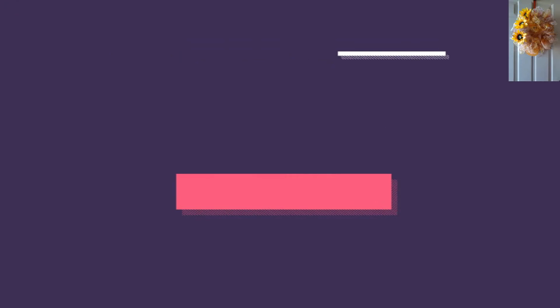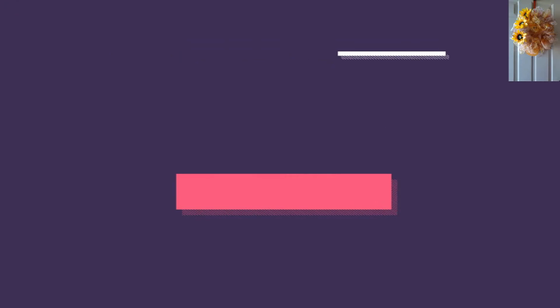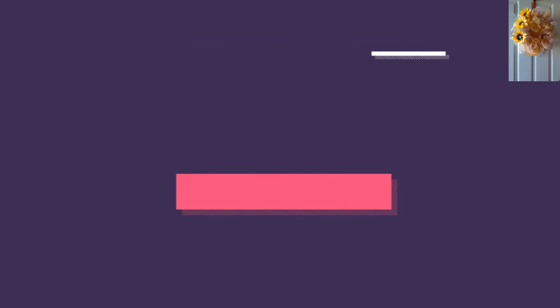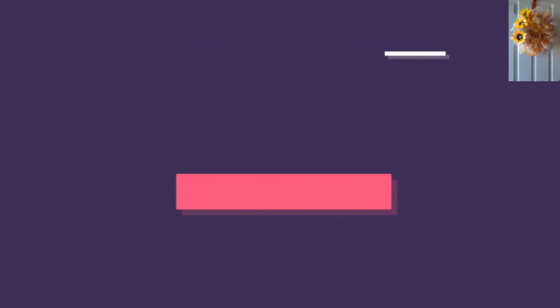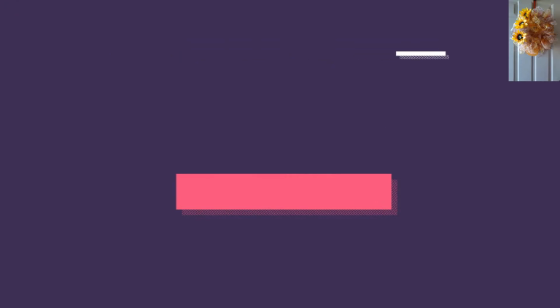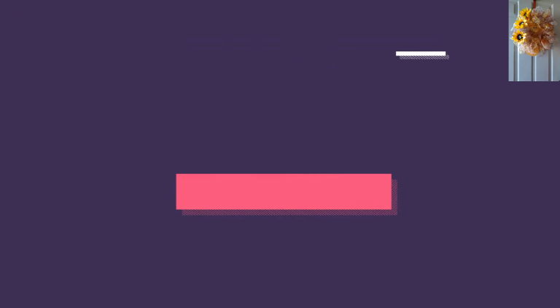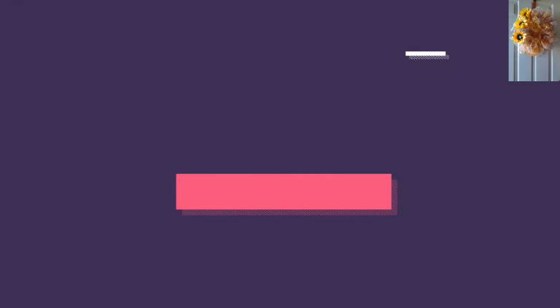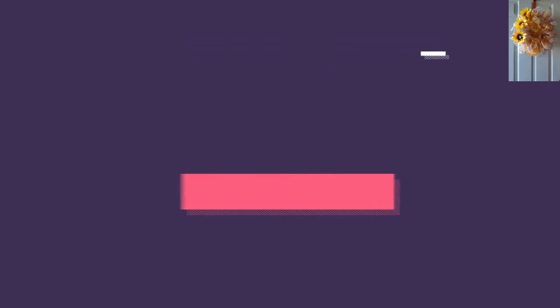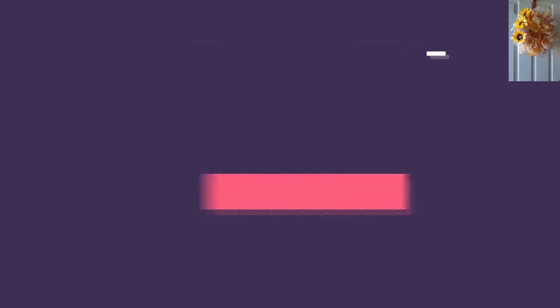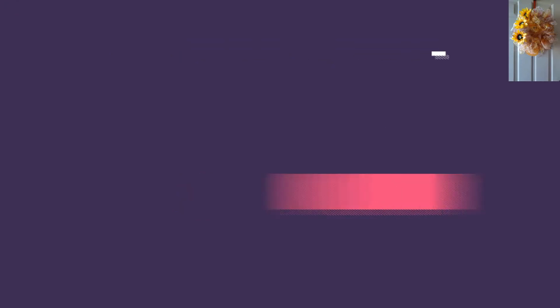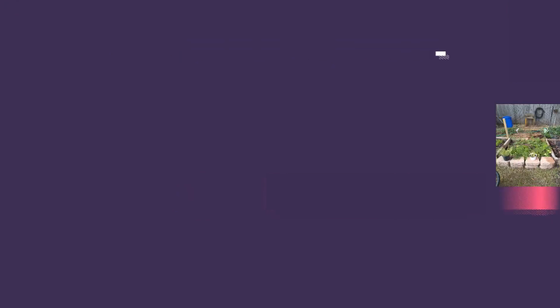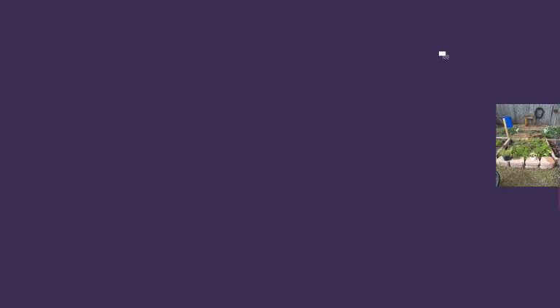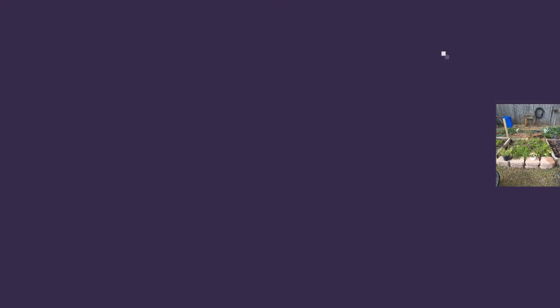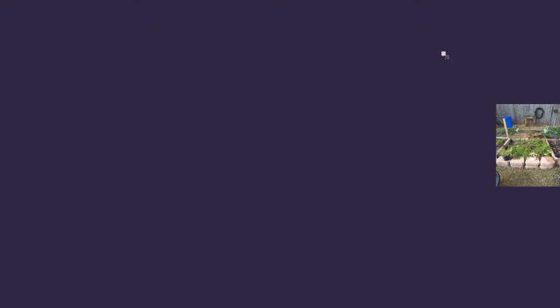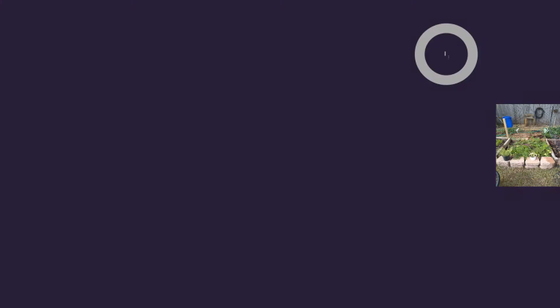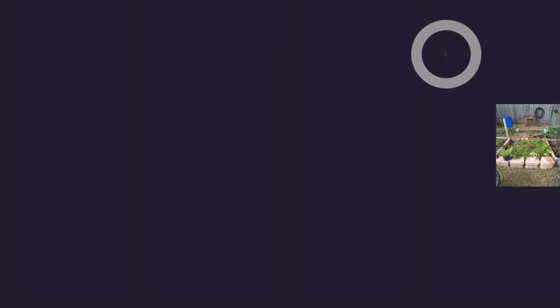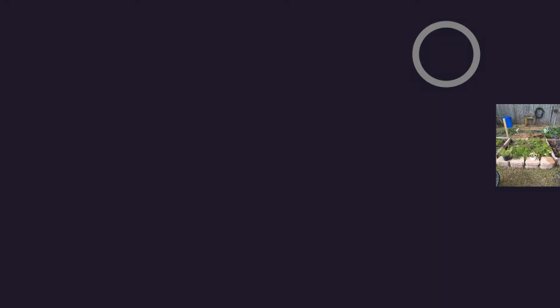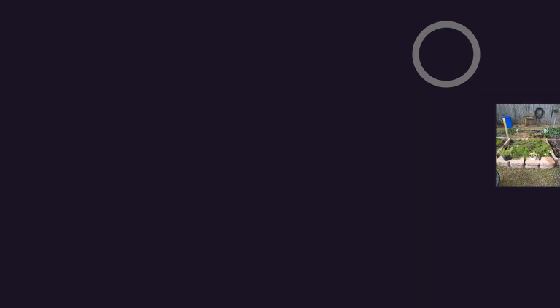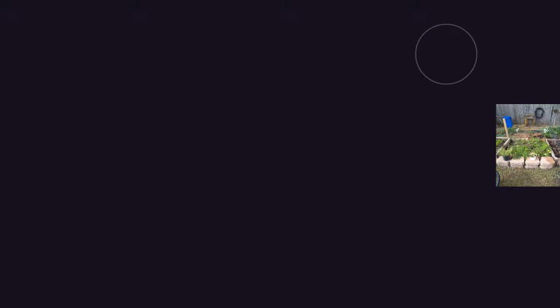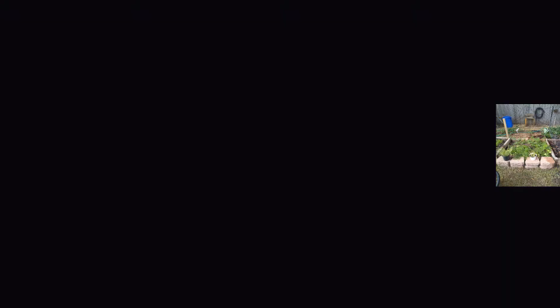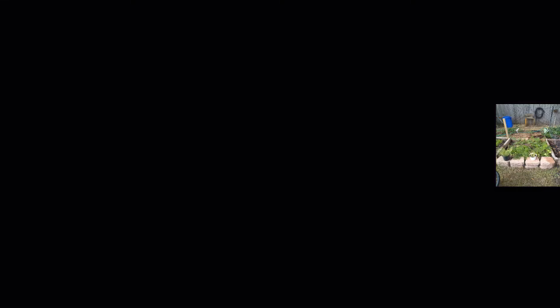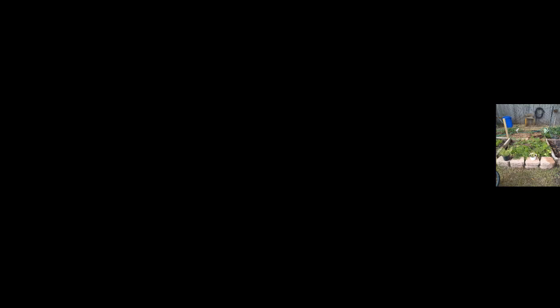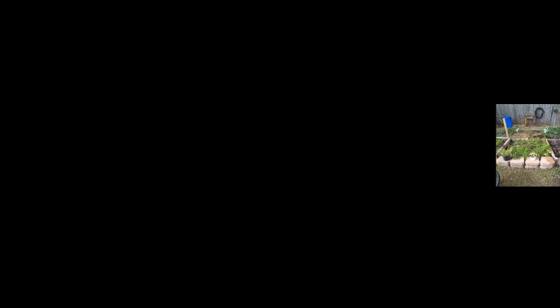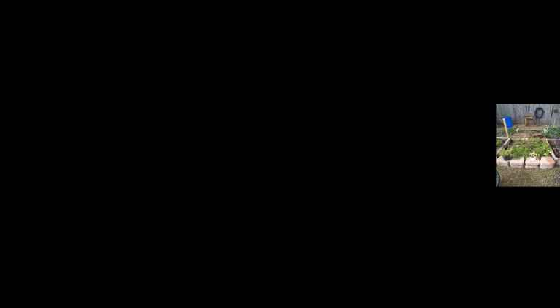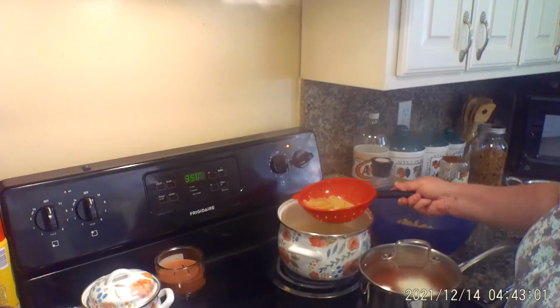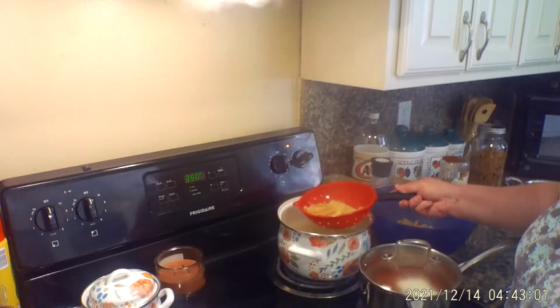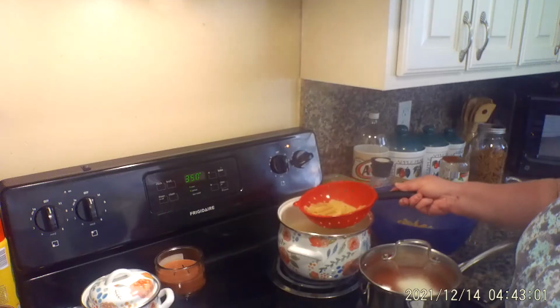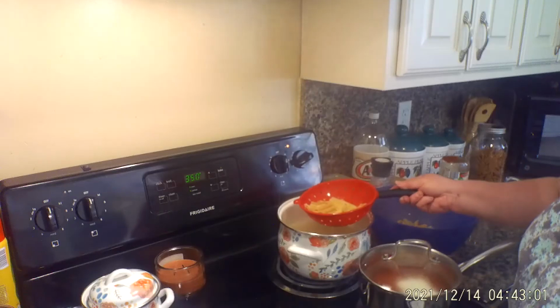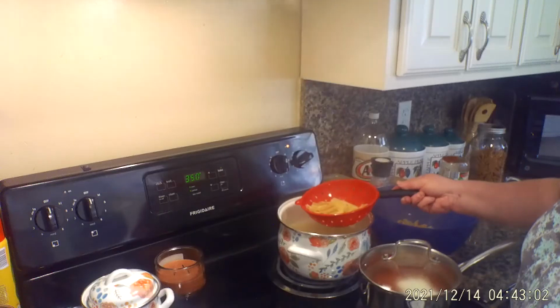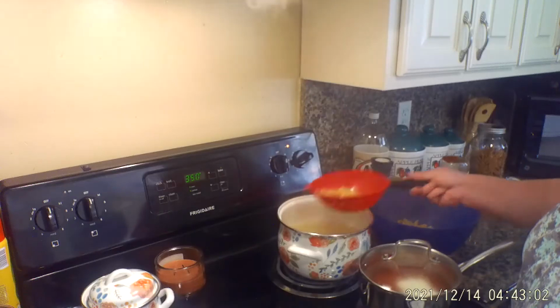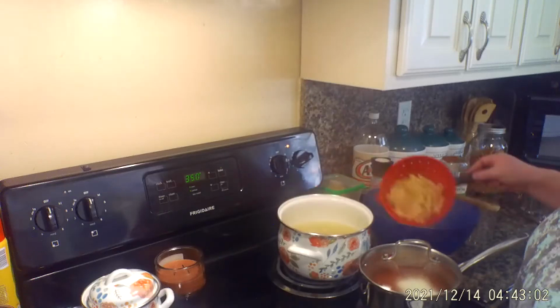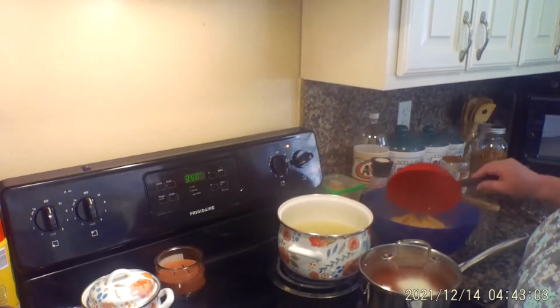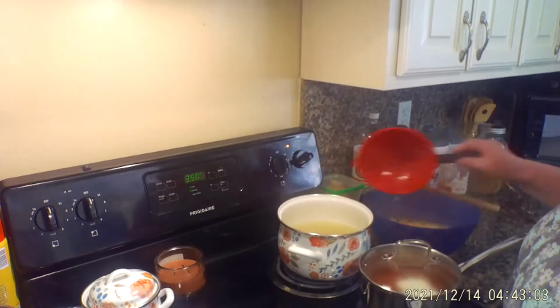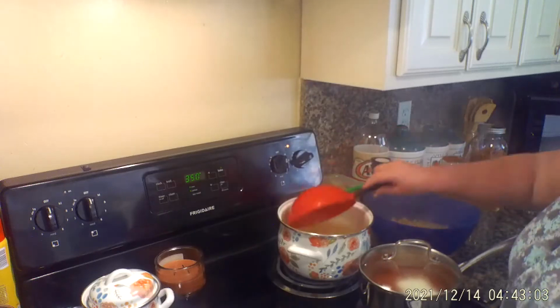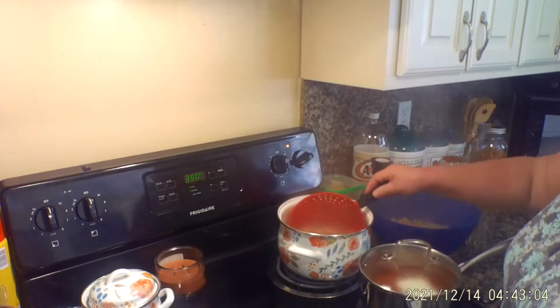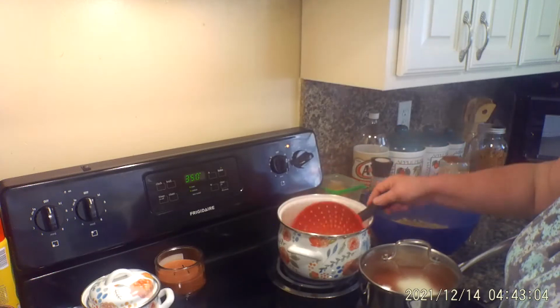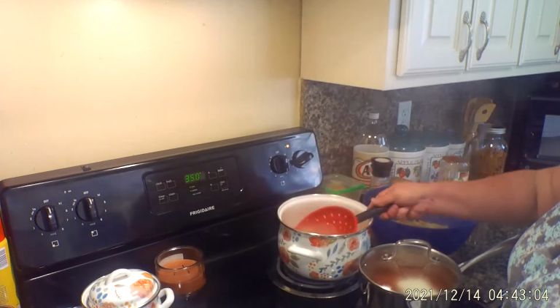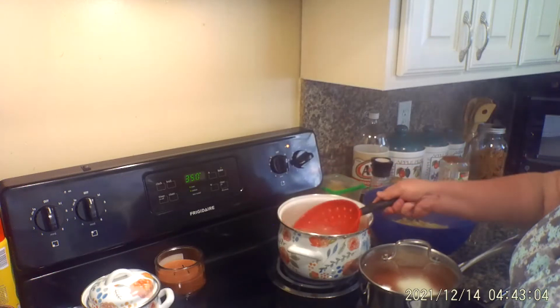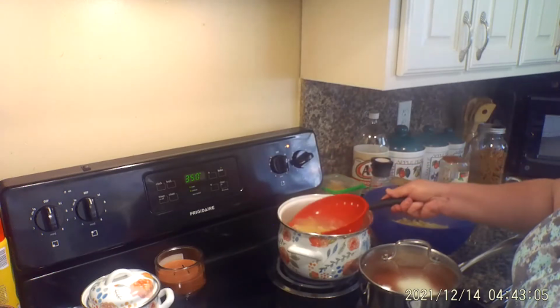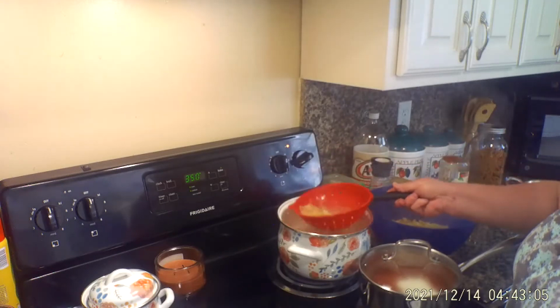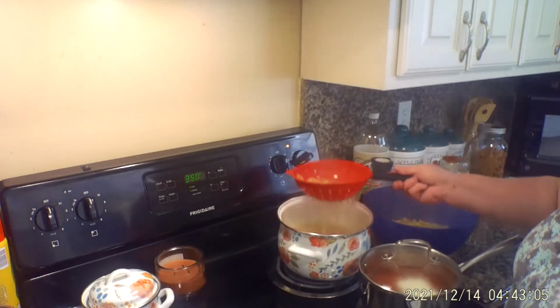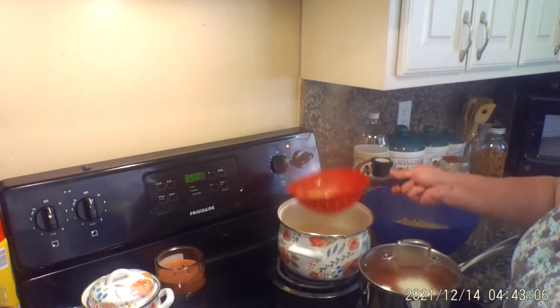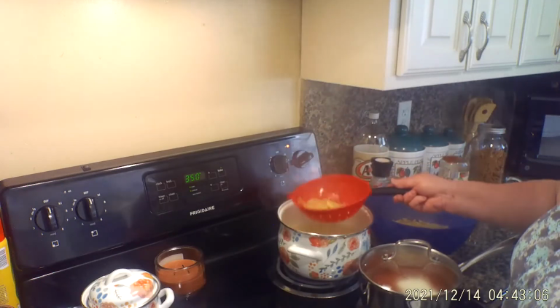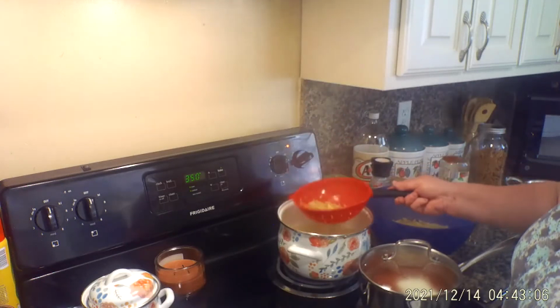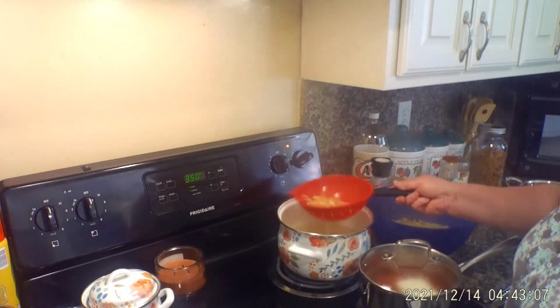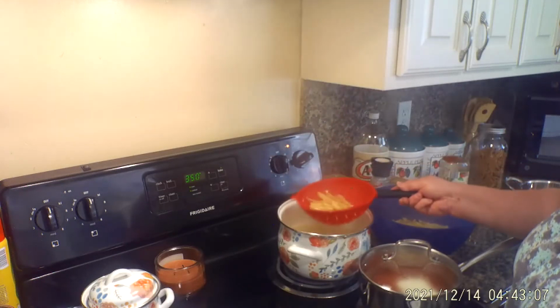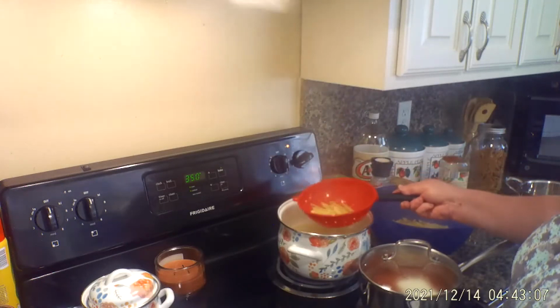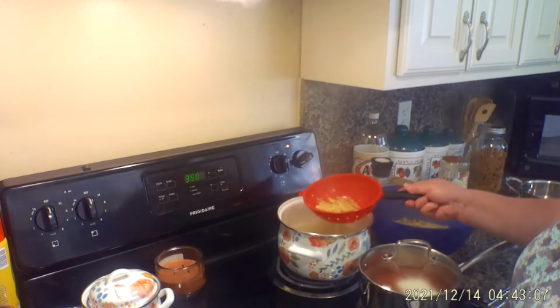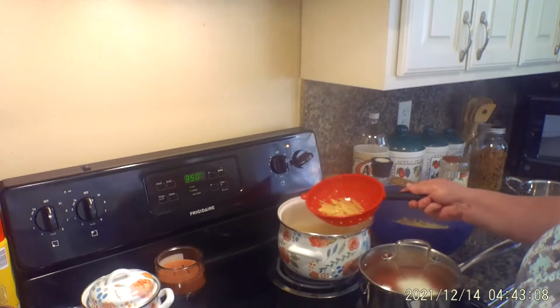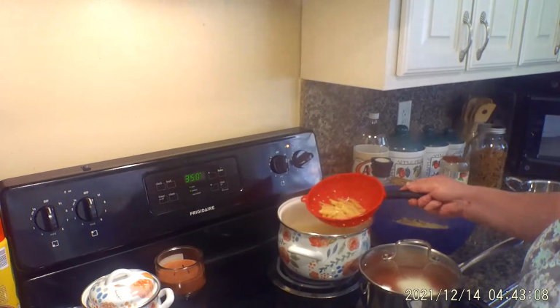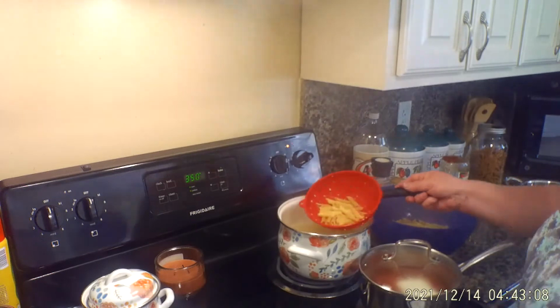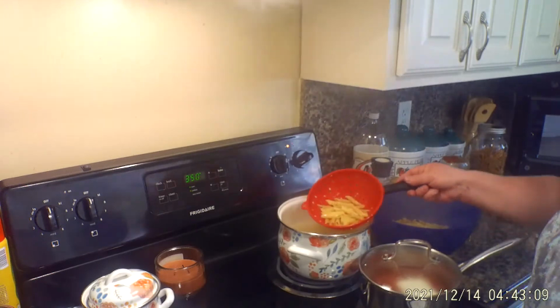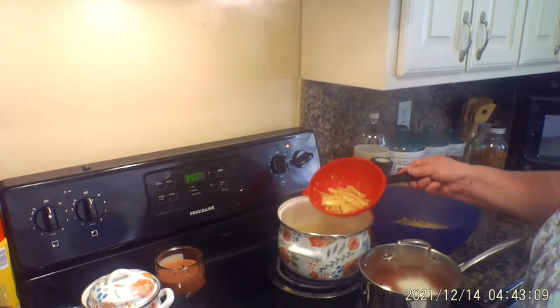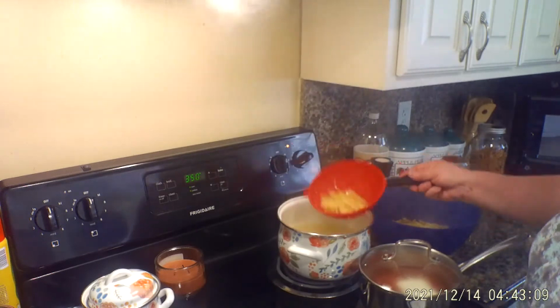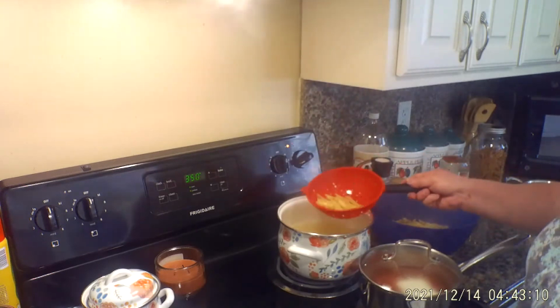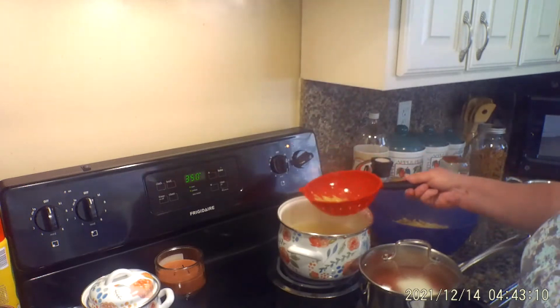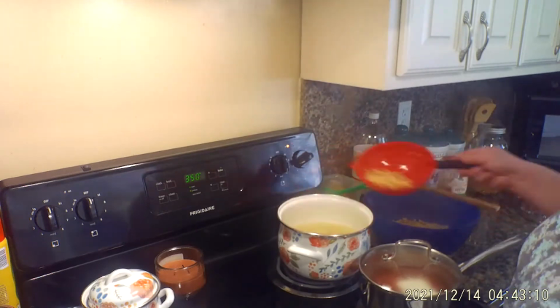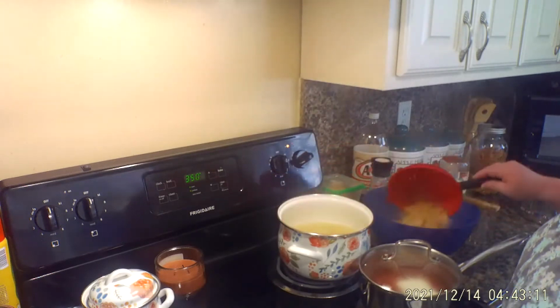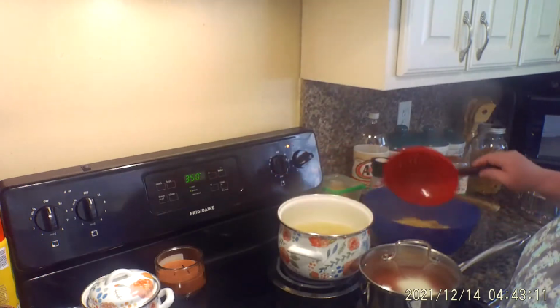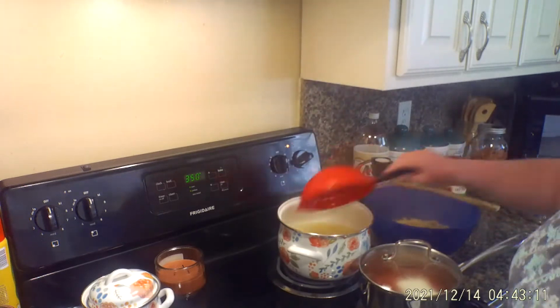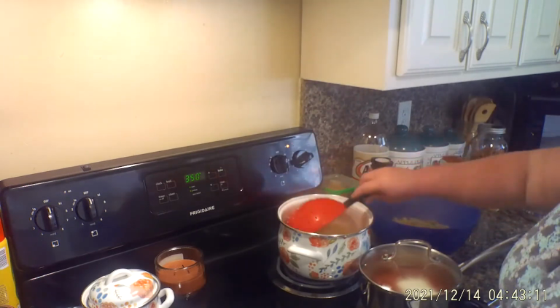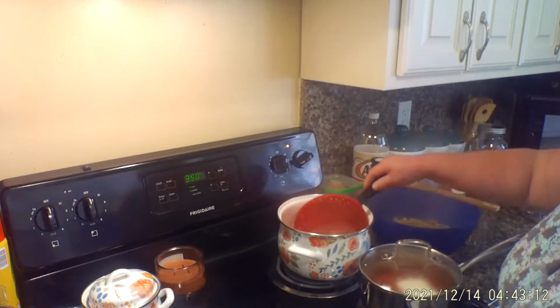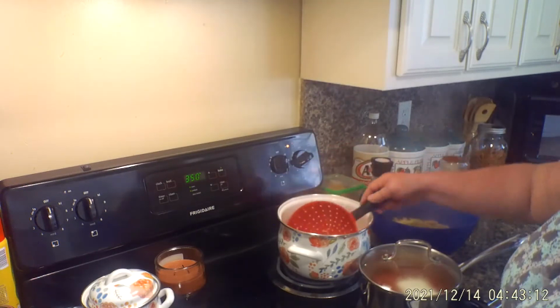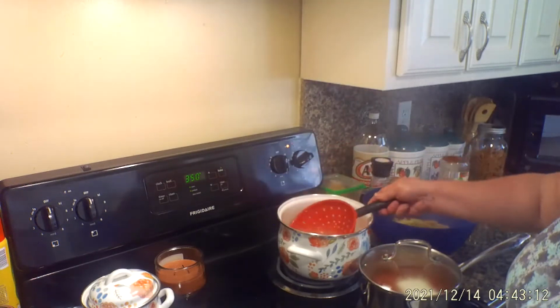Today we're going to do a casserole with panini noodles and it's going to be like a lasagna.